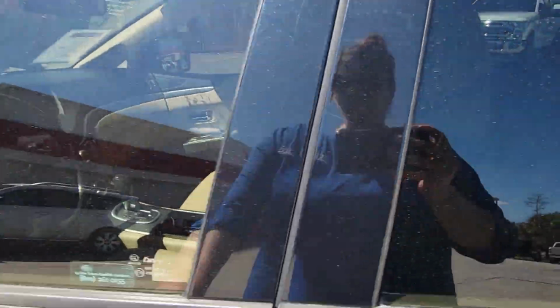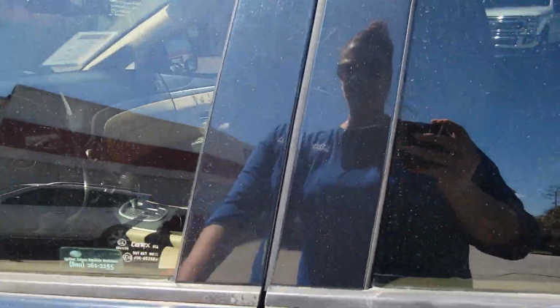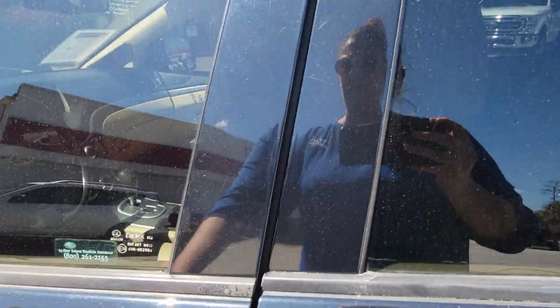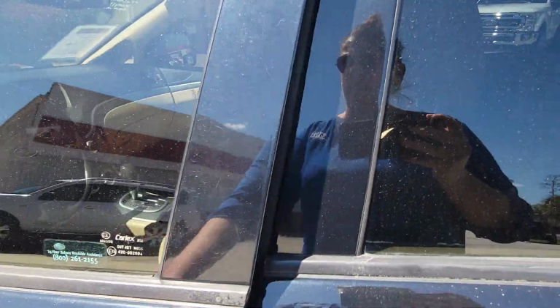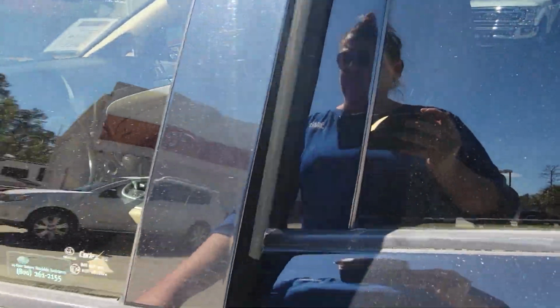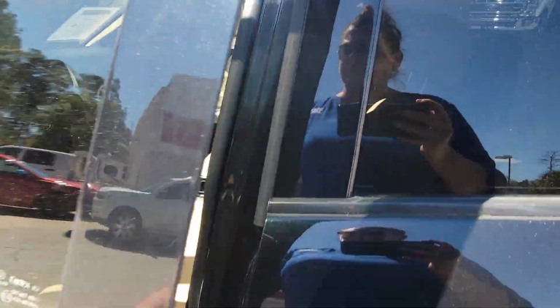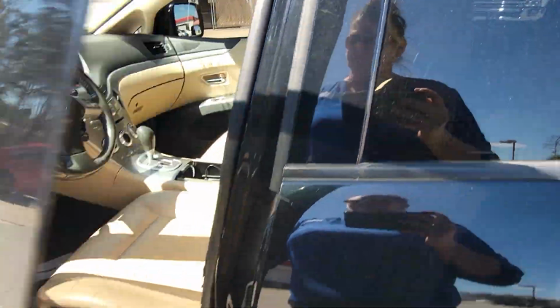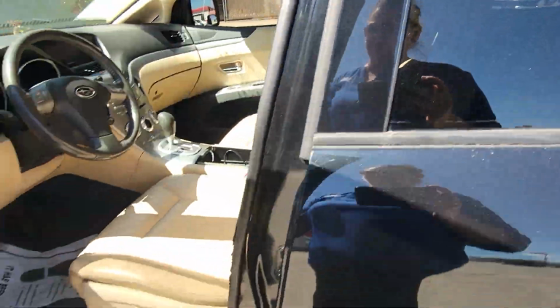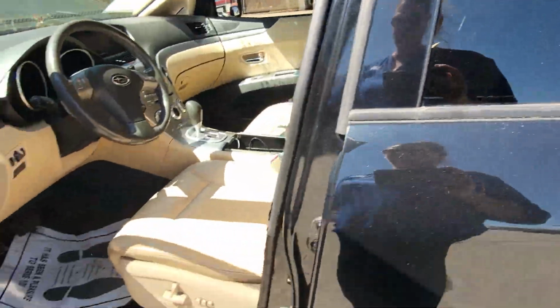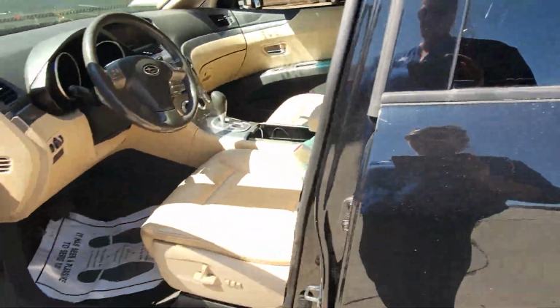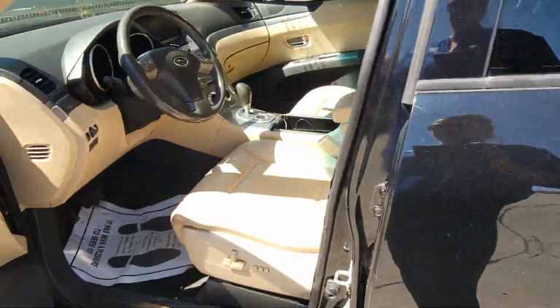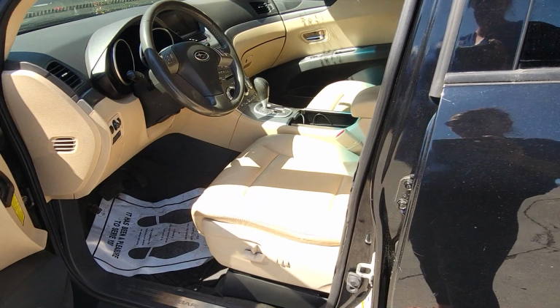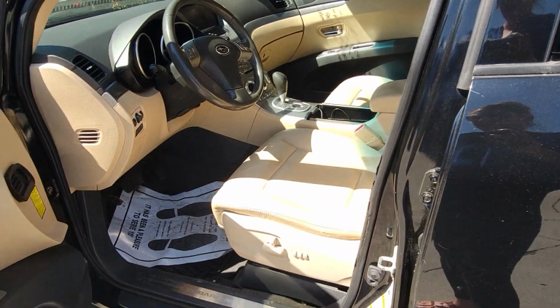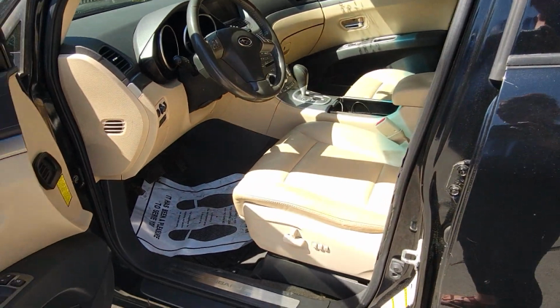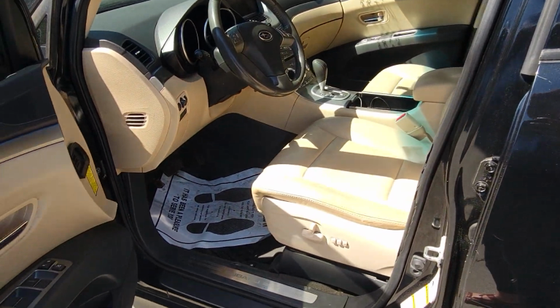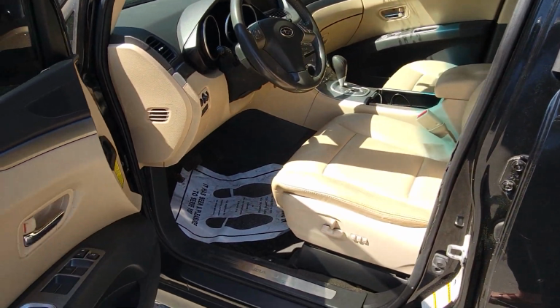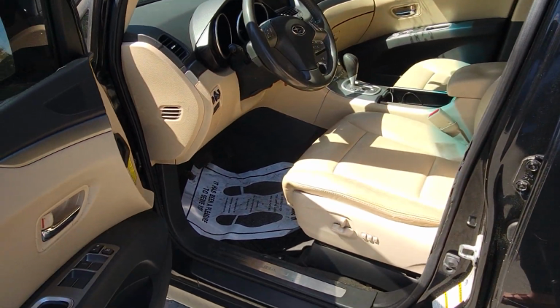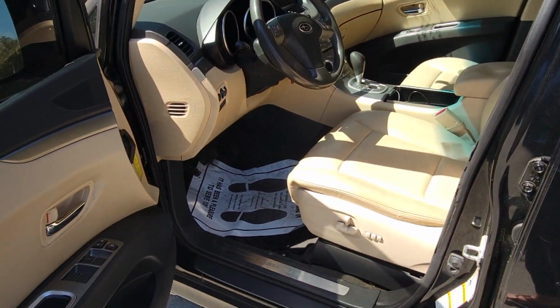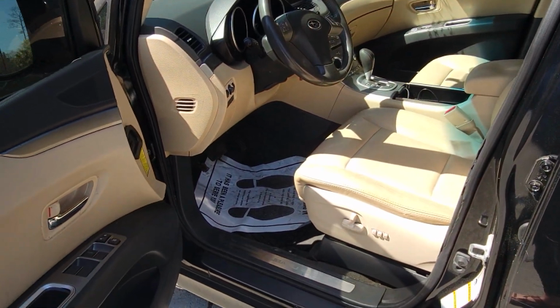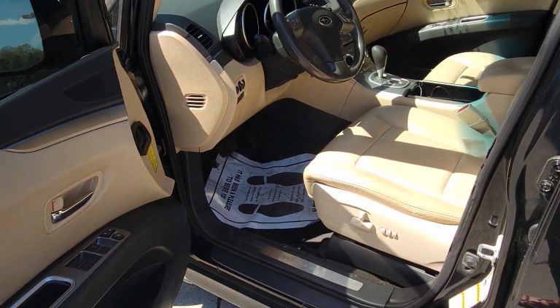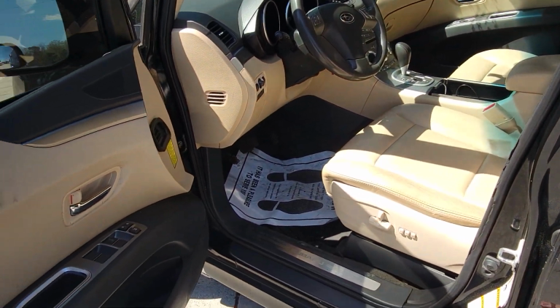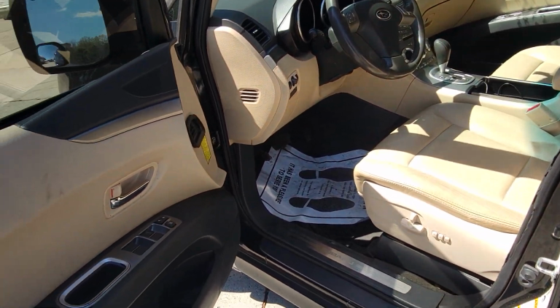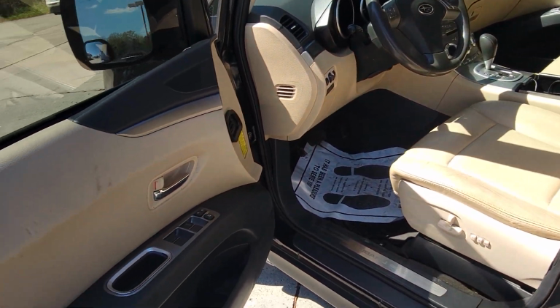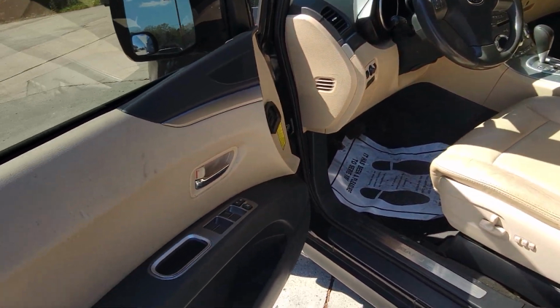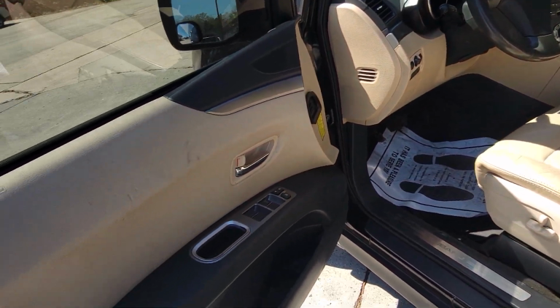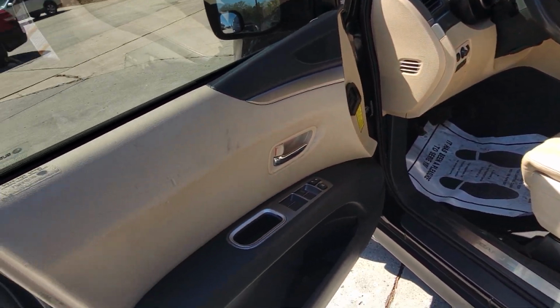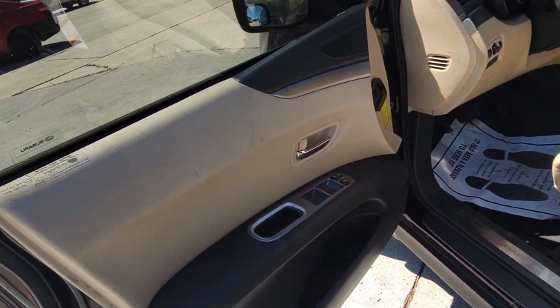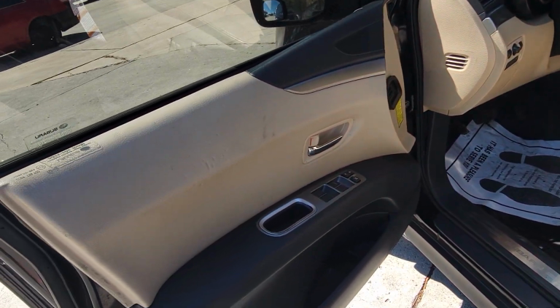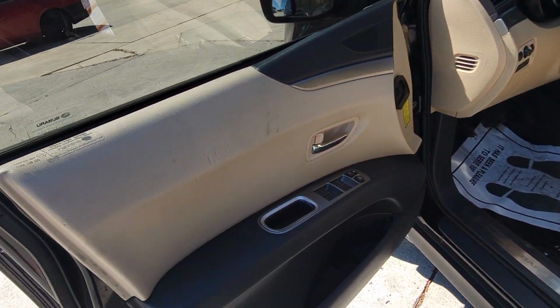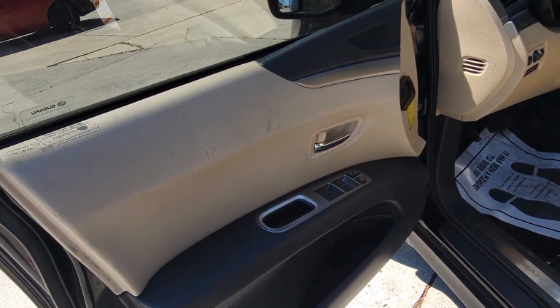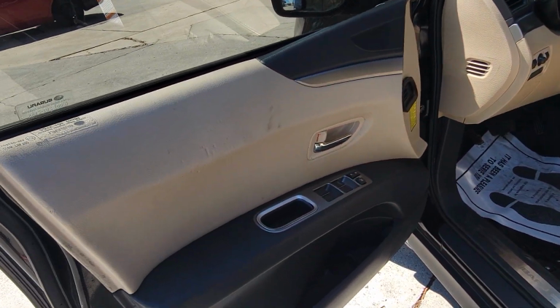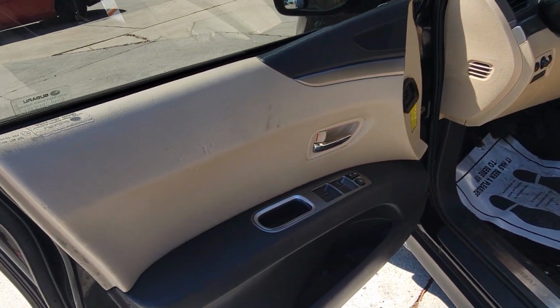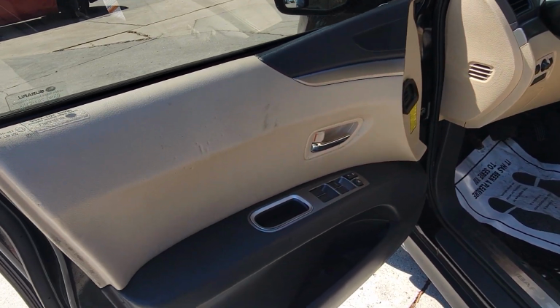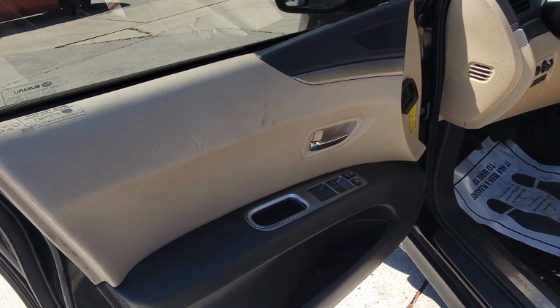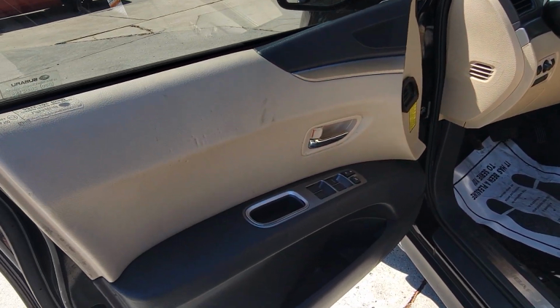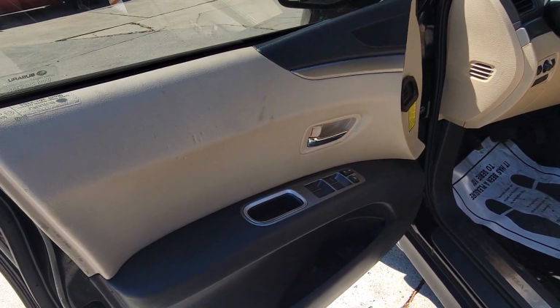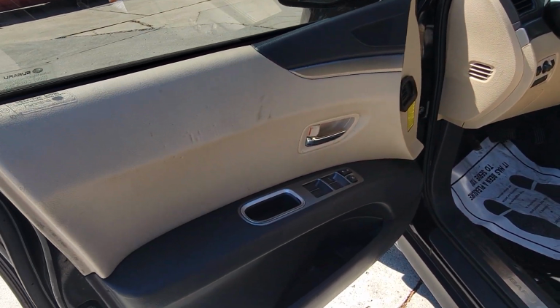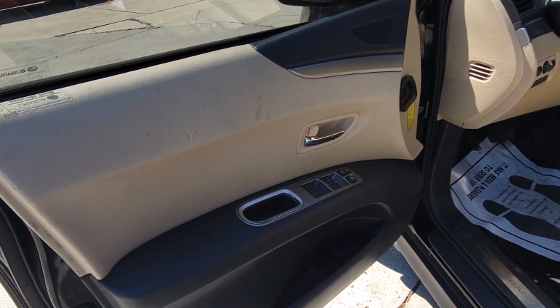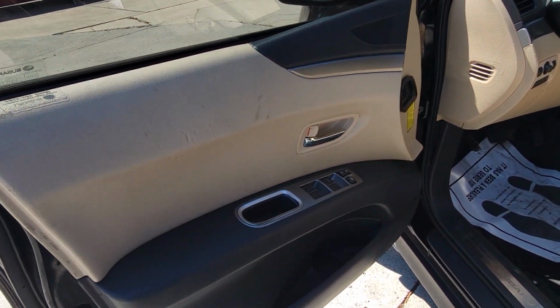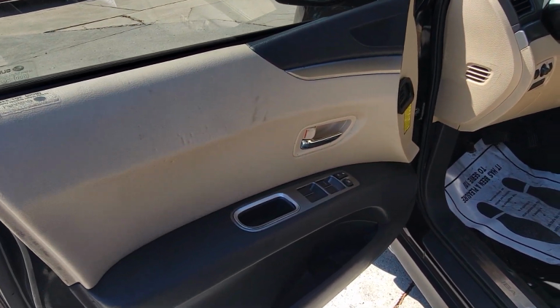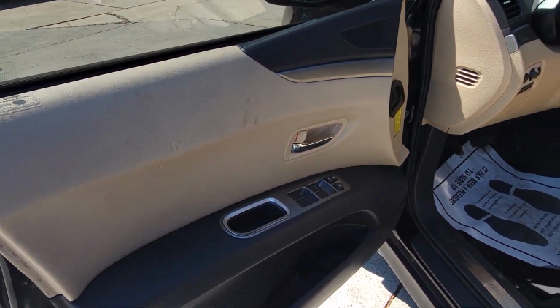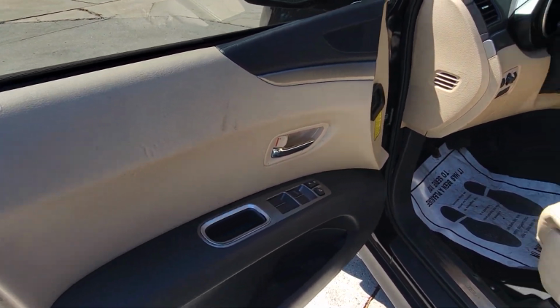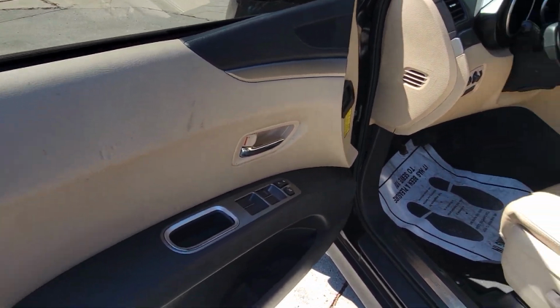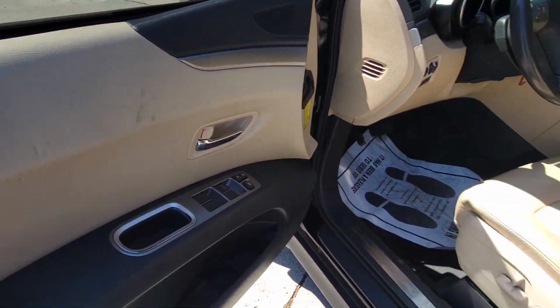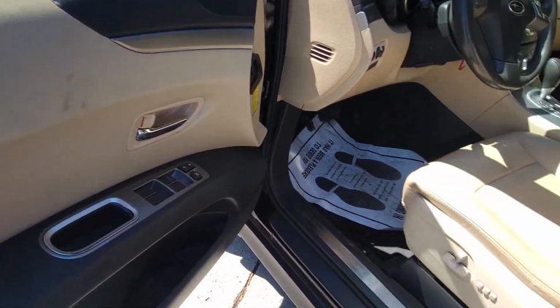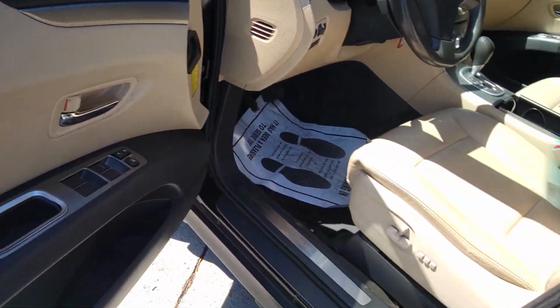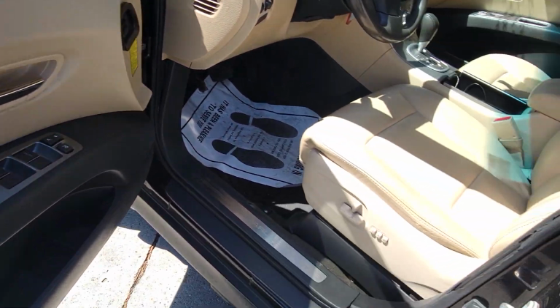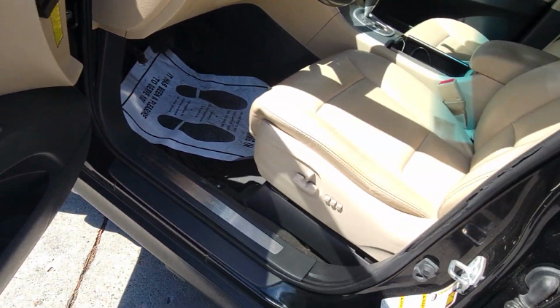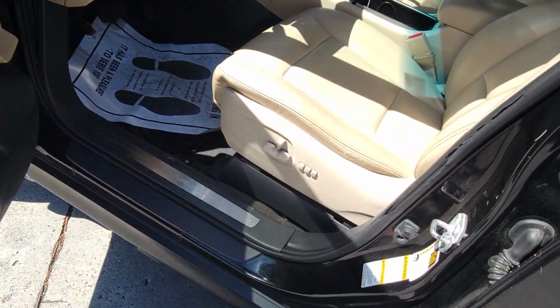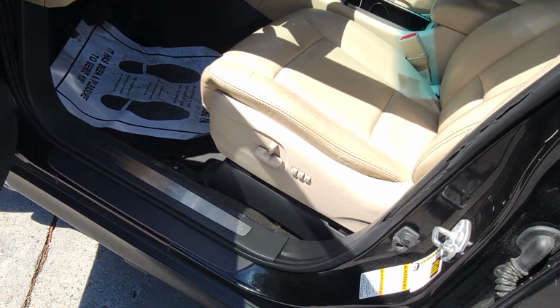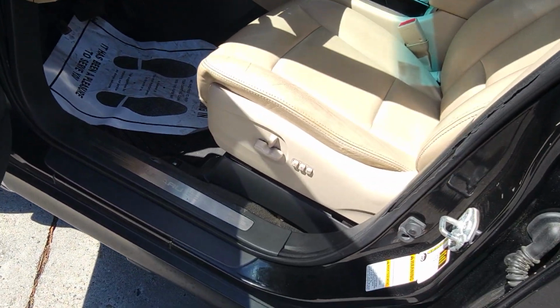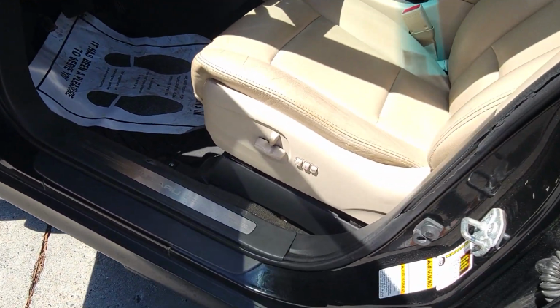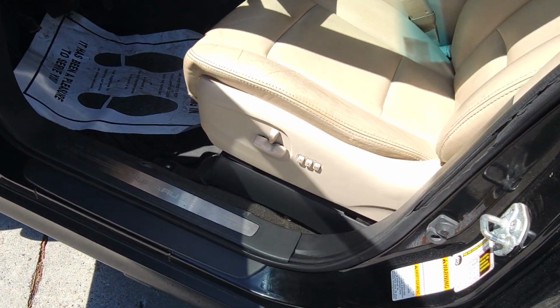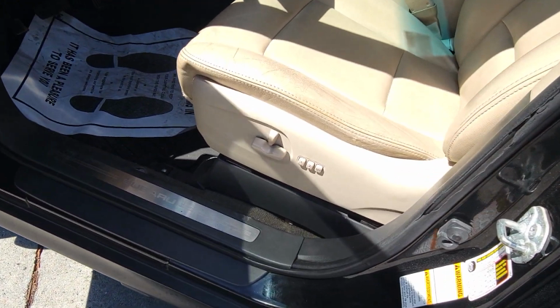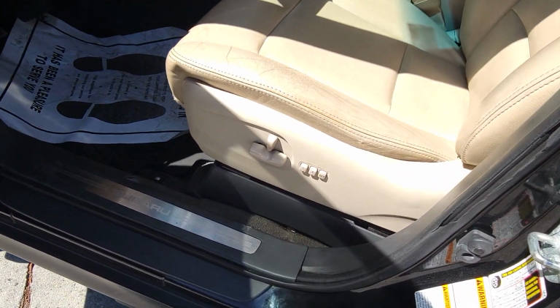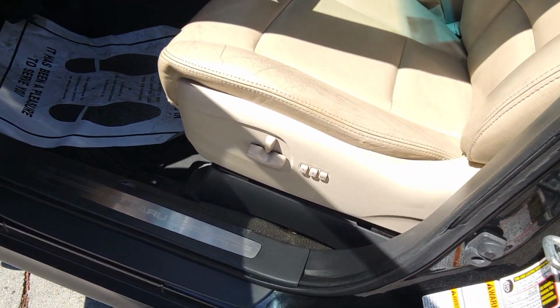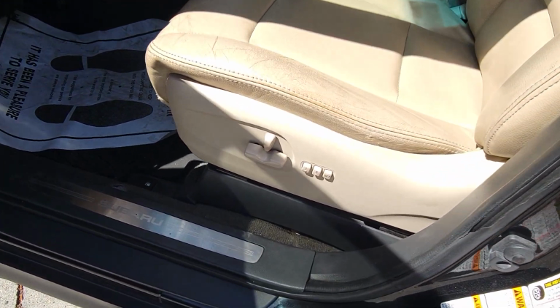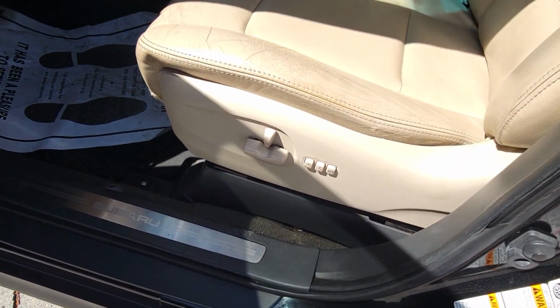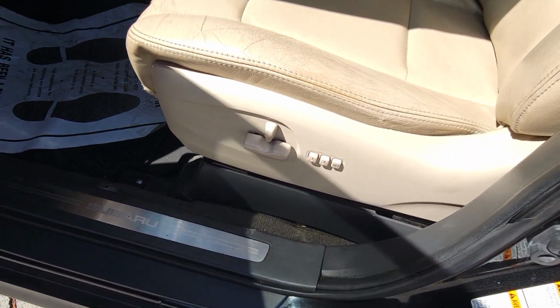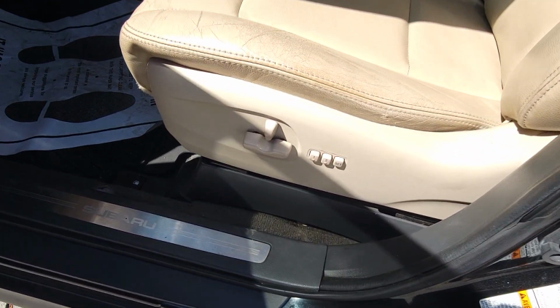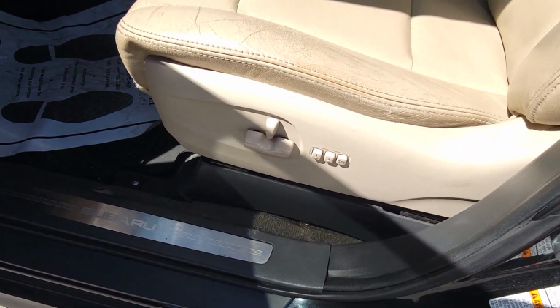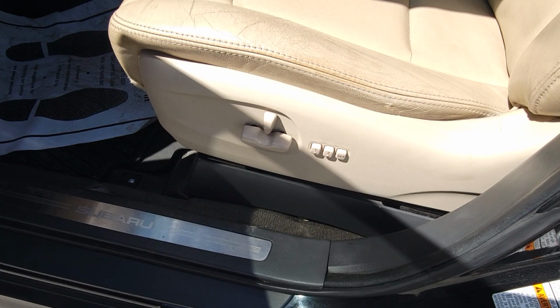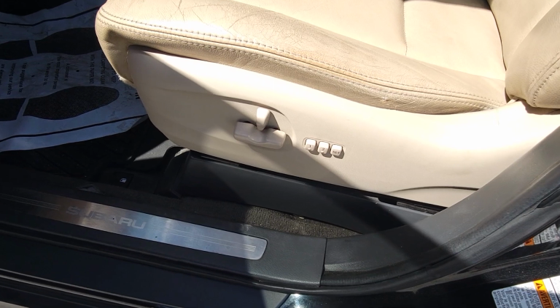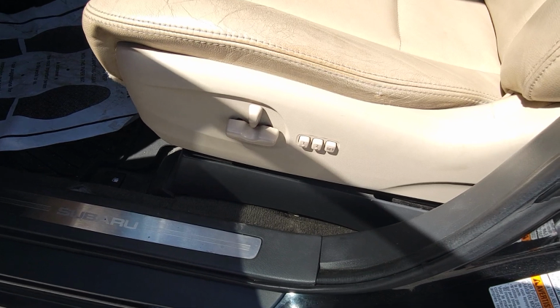Sunroof, leather seats, memory and power.